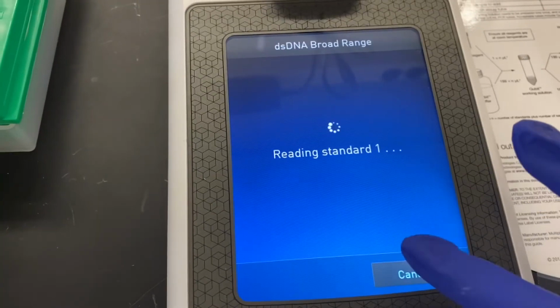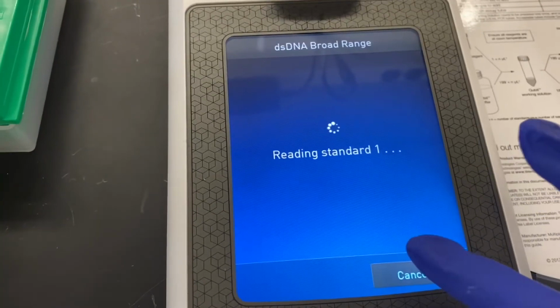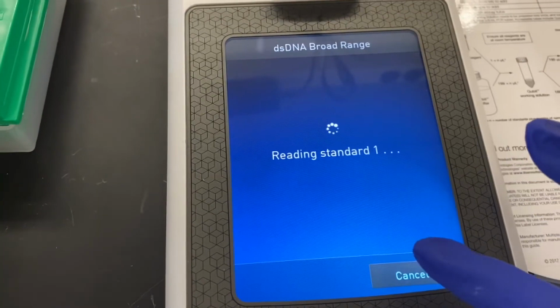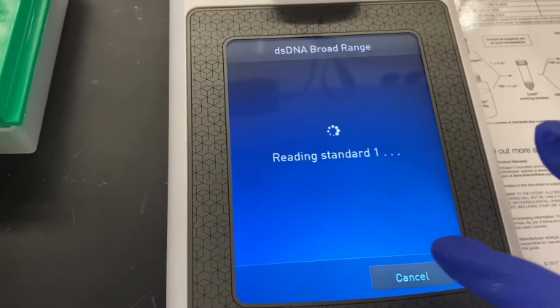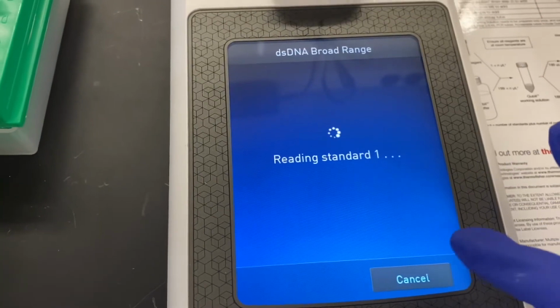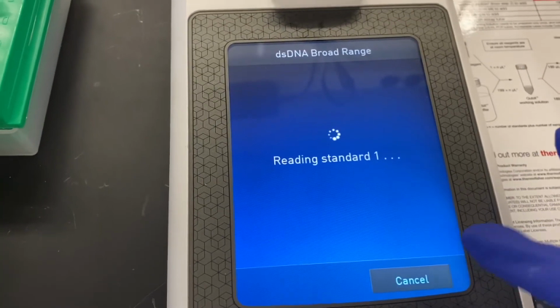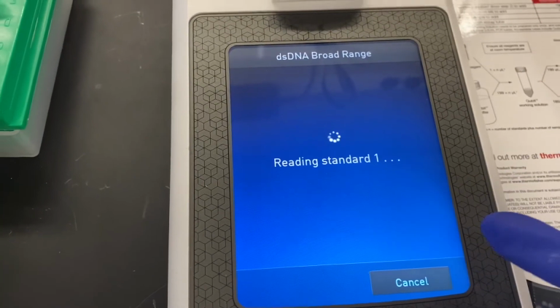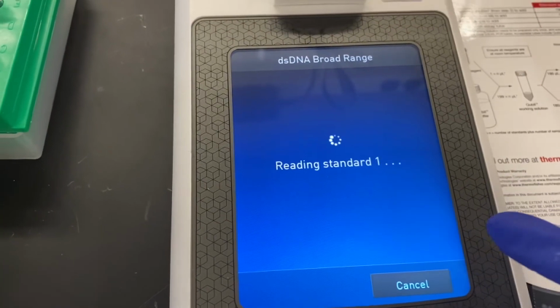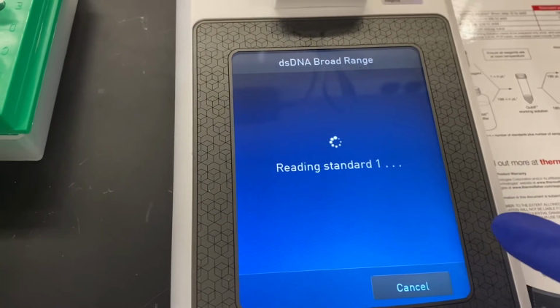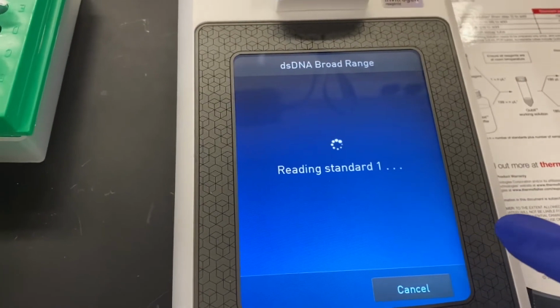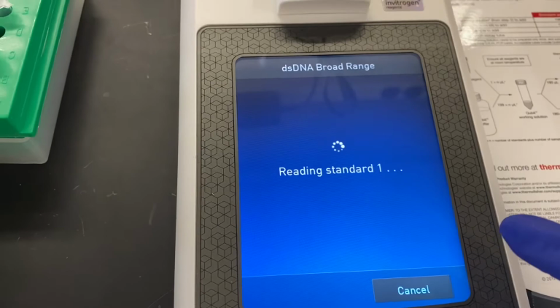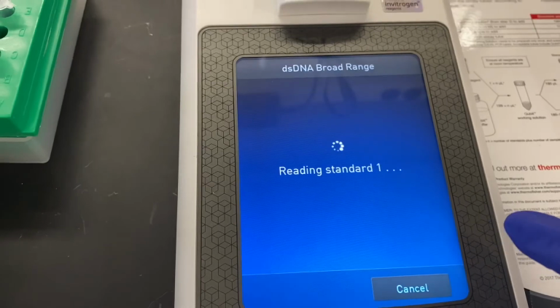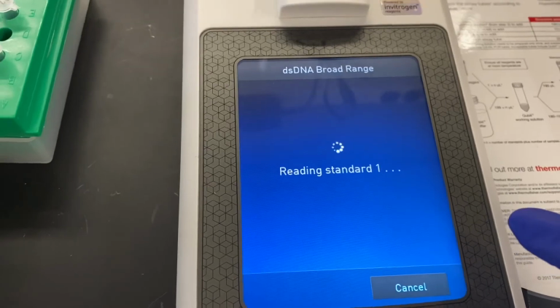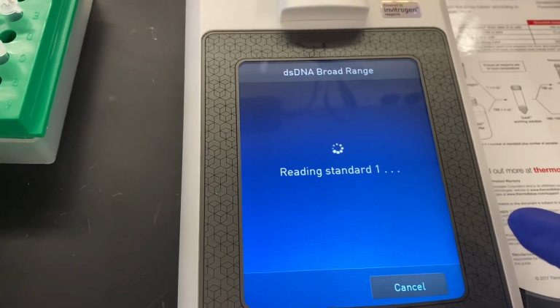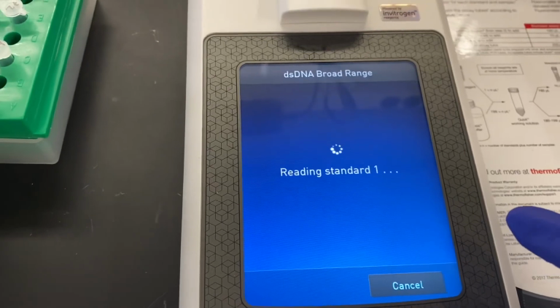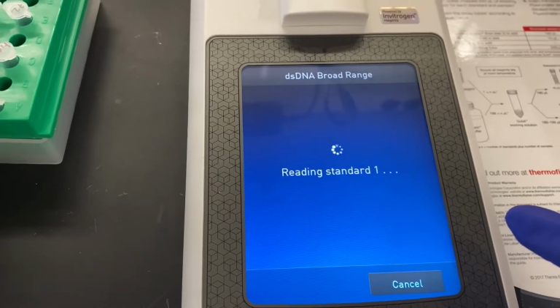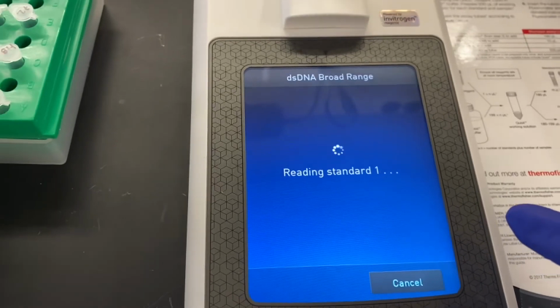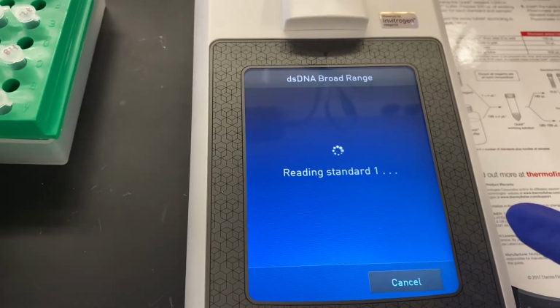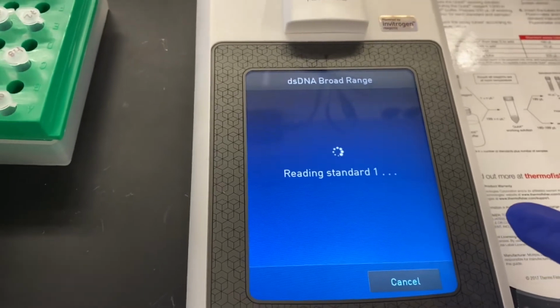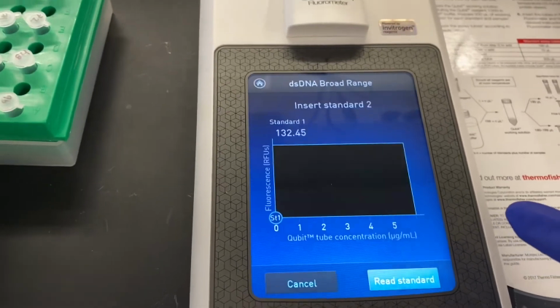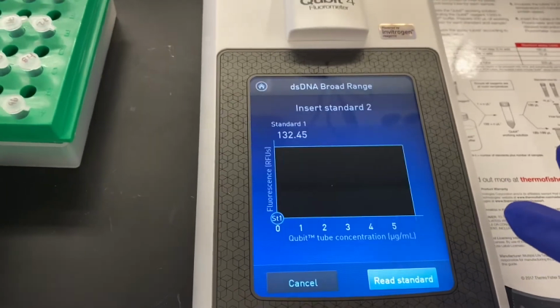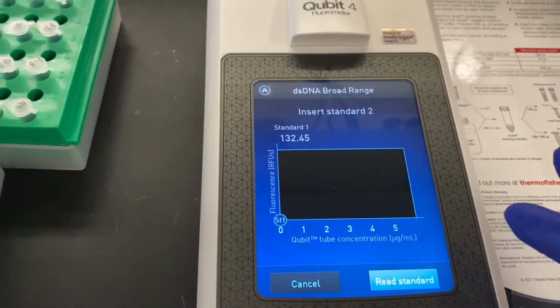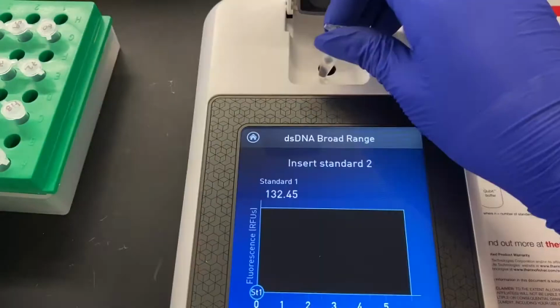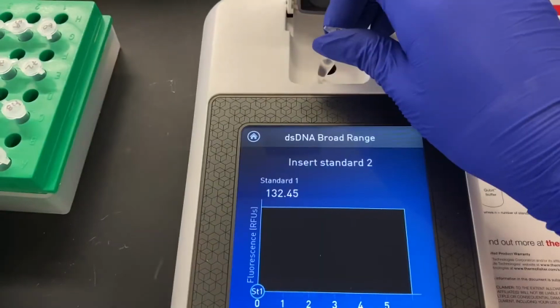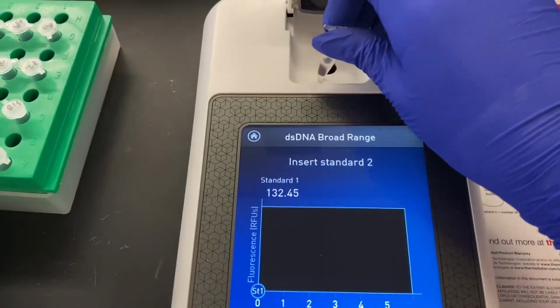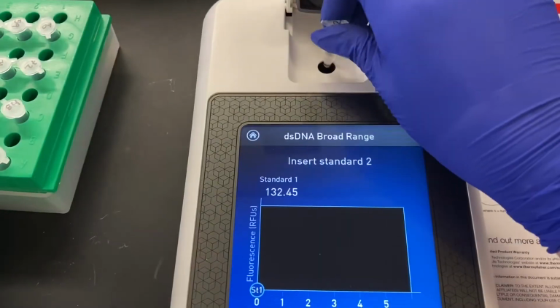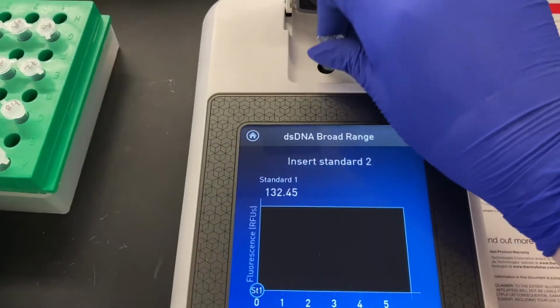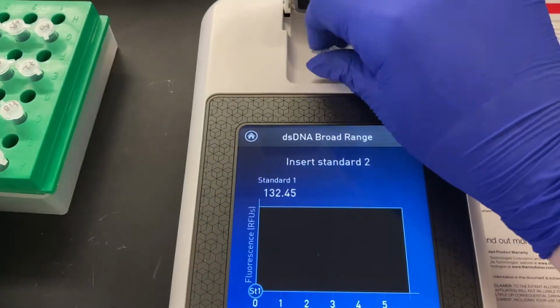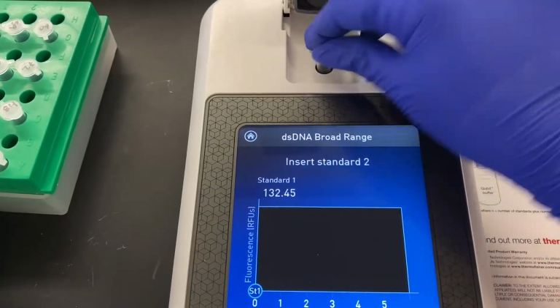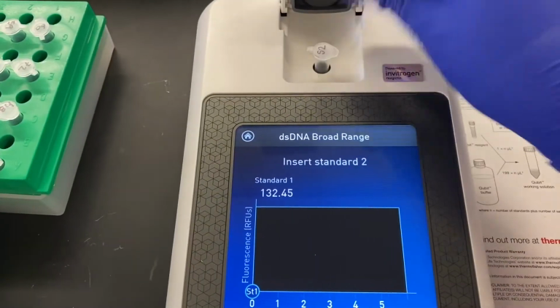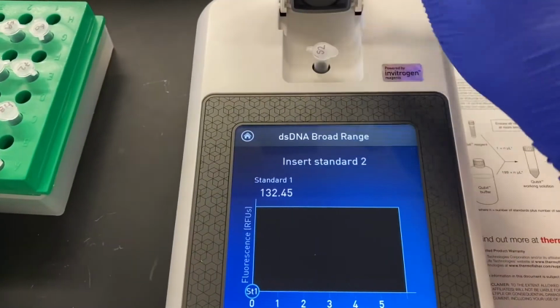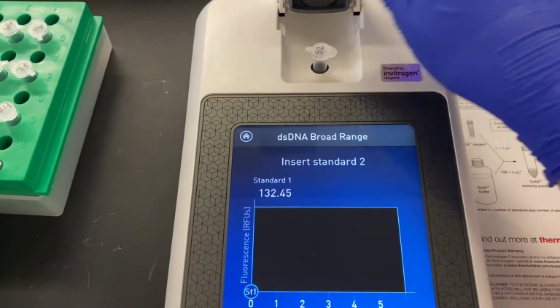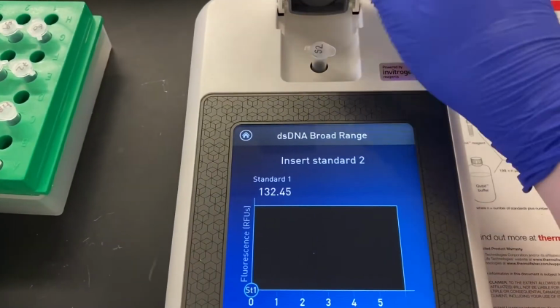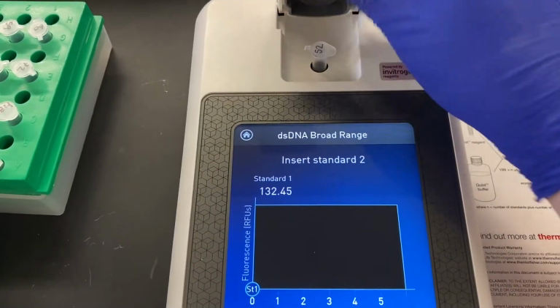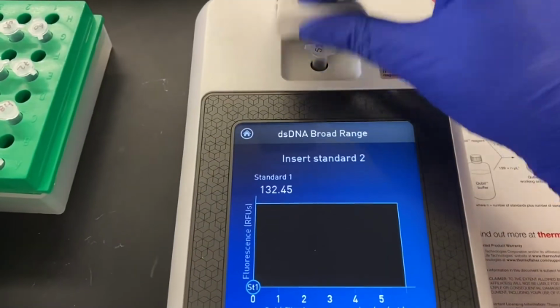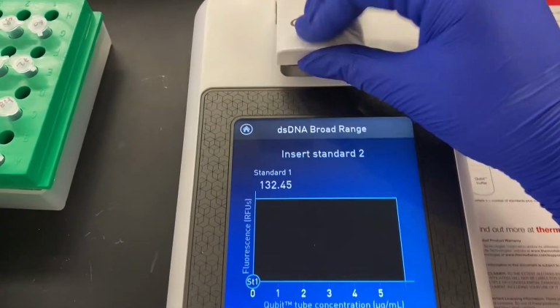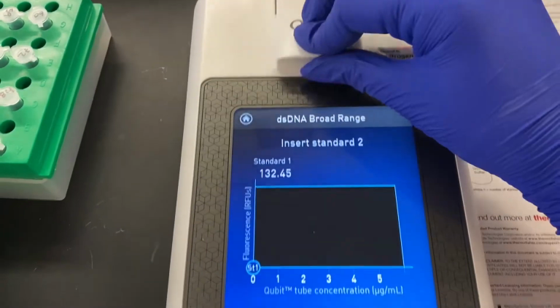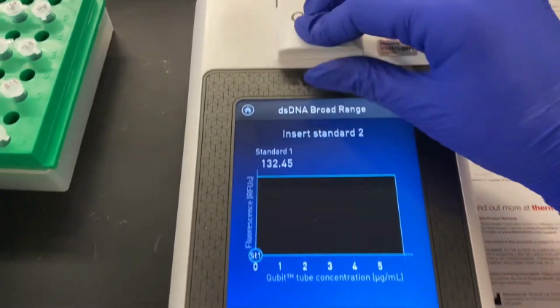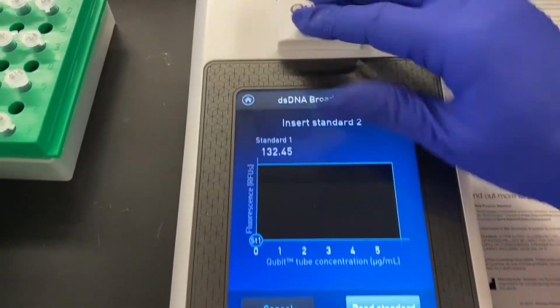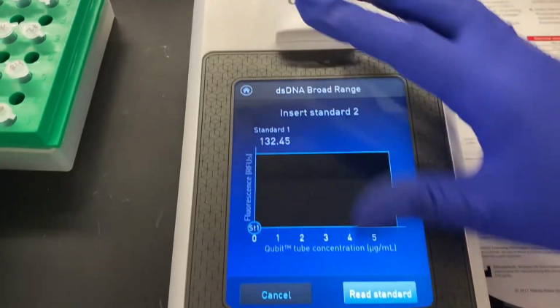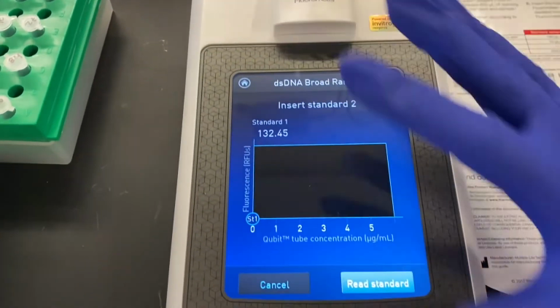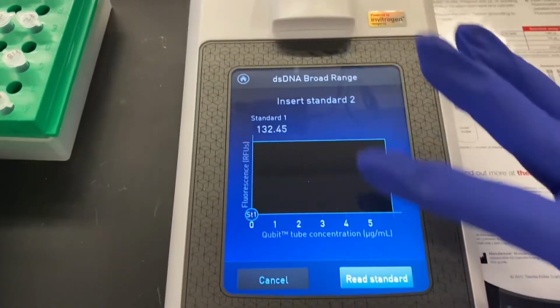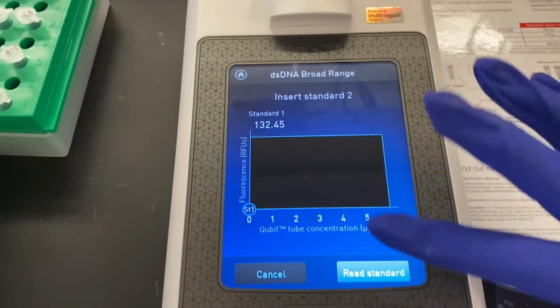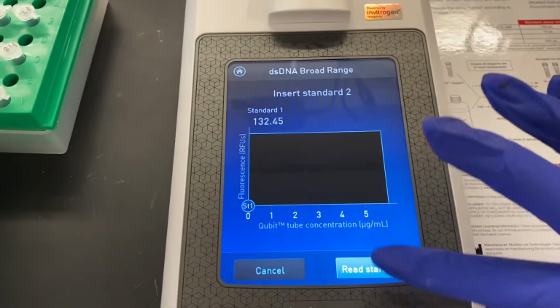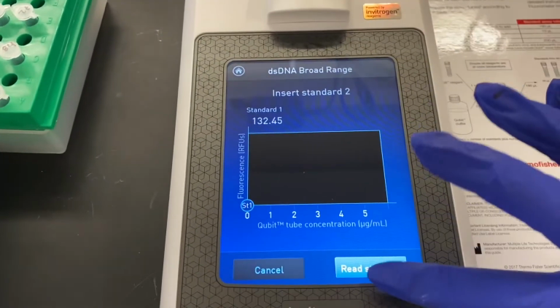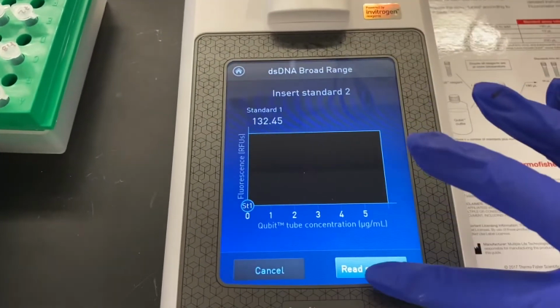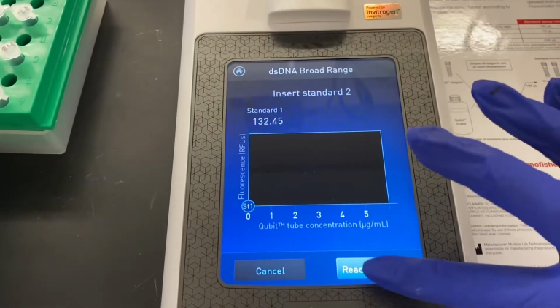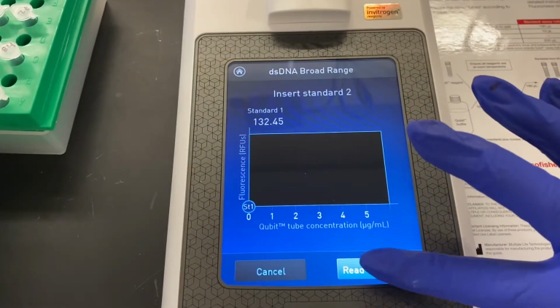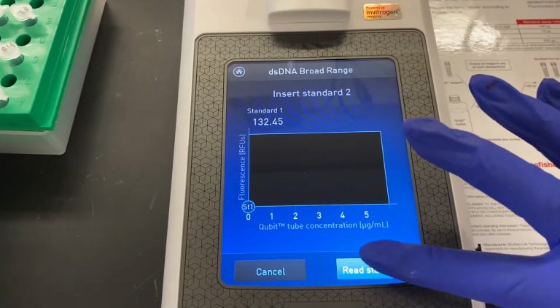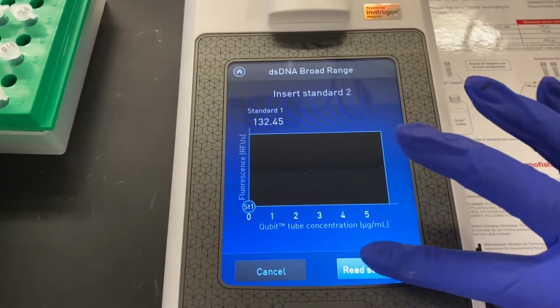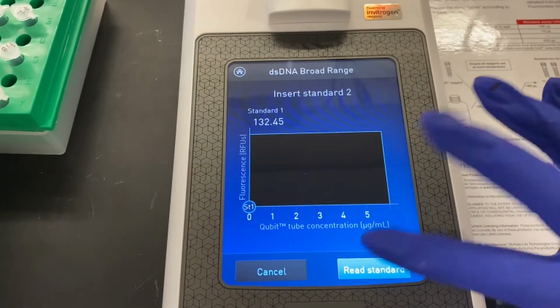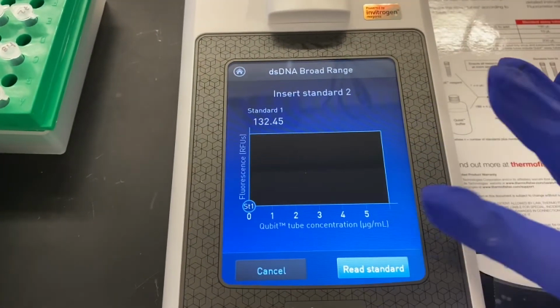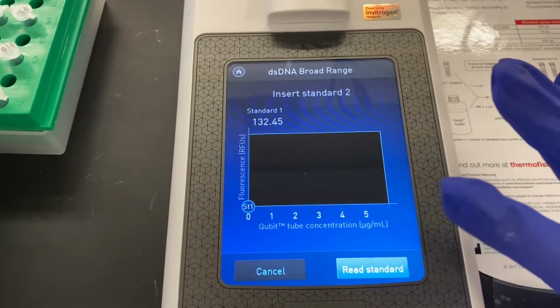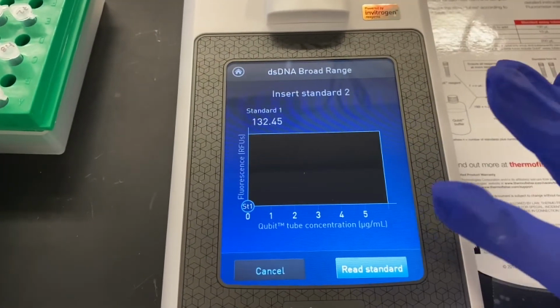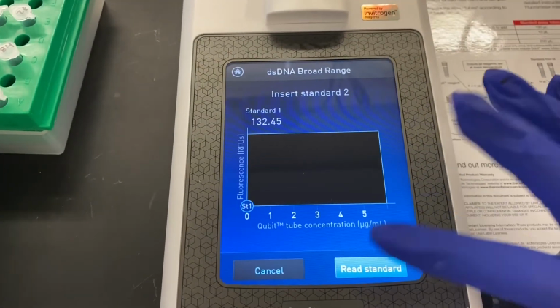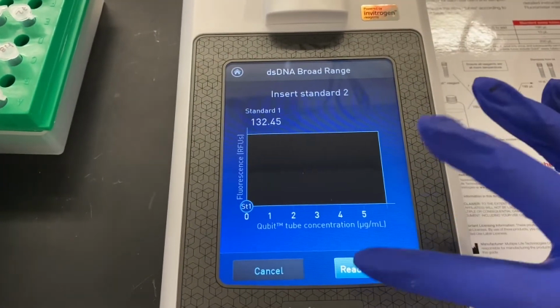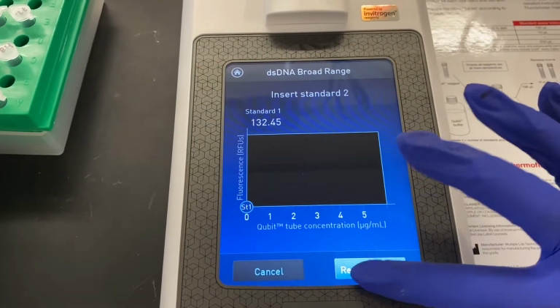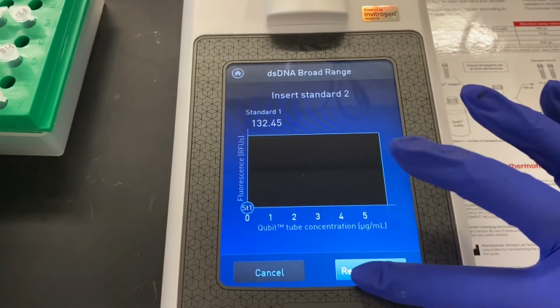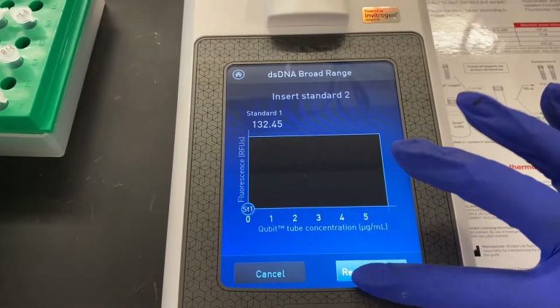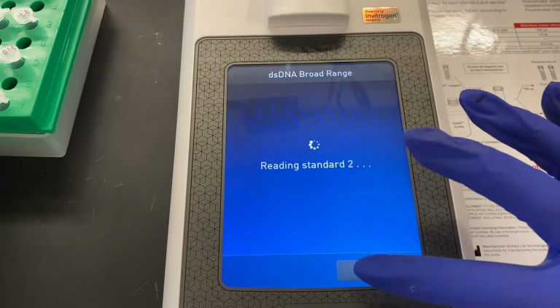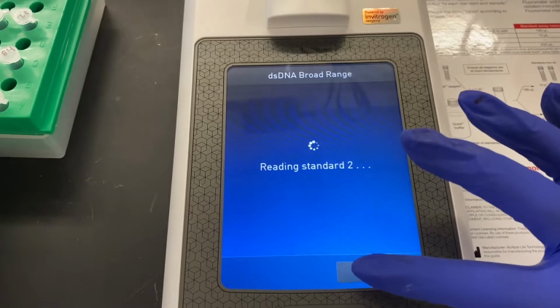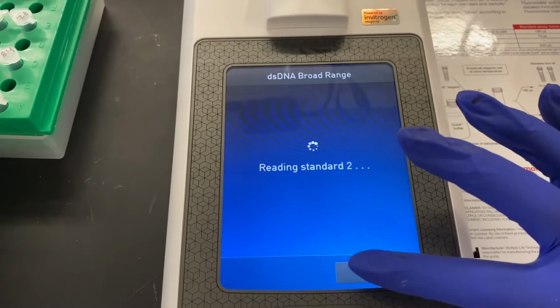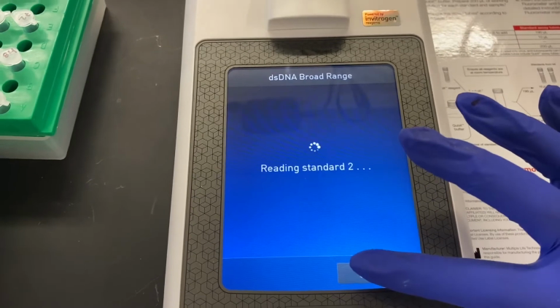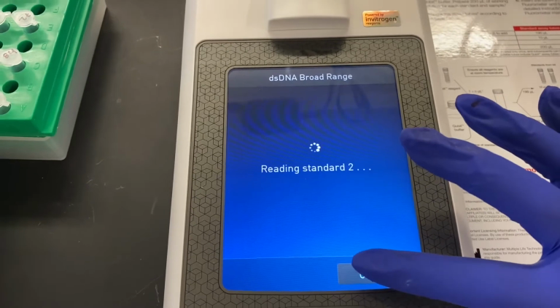If the instrument reads in both standards and doesn't give an error, then you're good to start prepping your samples for the rest of the assay.